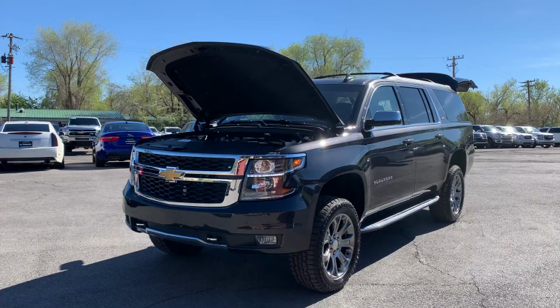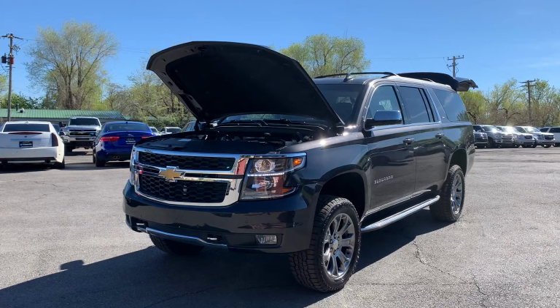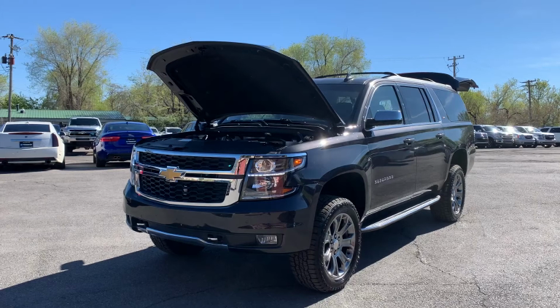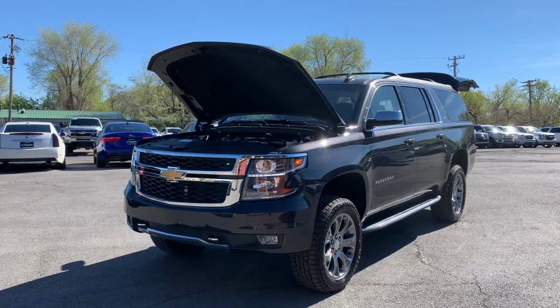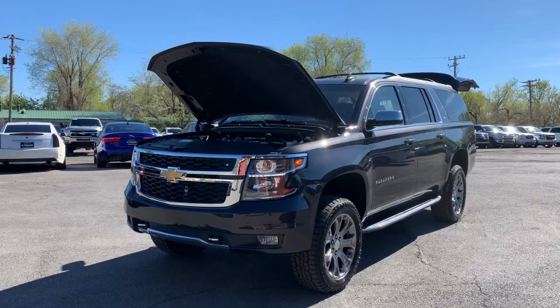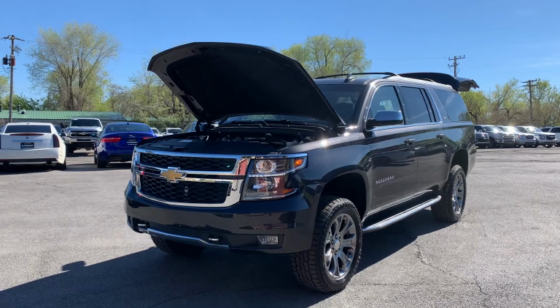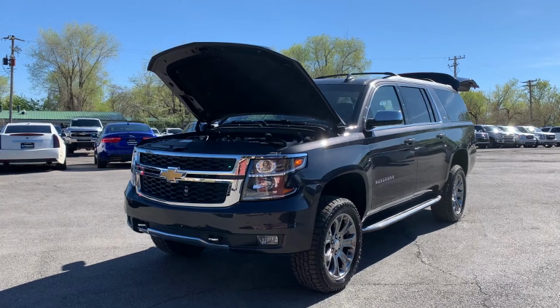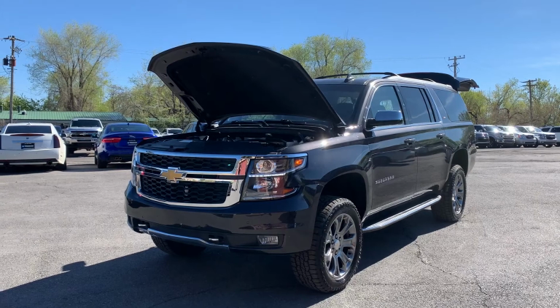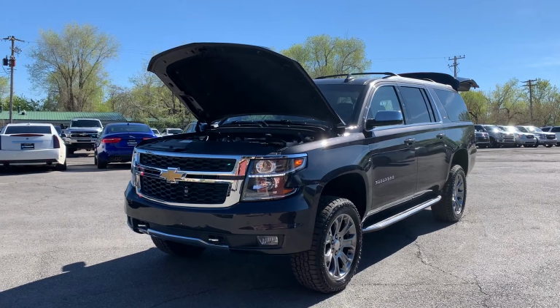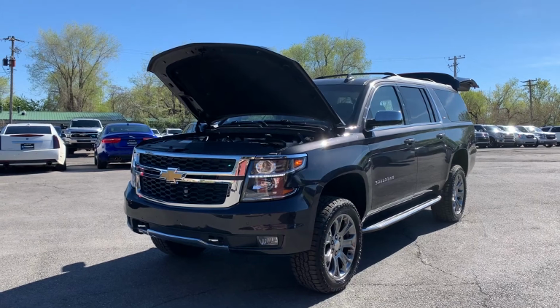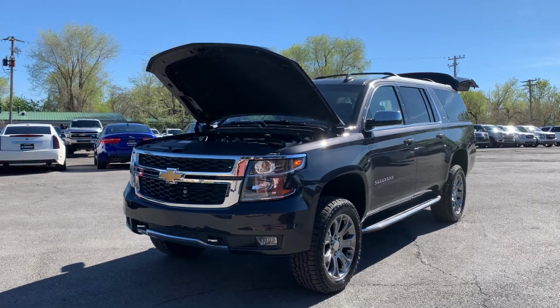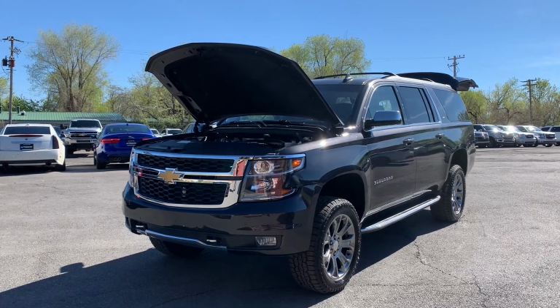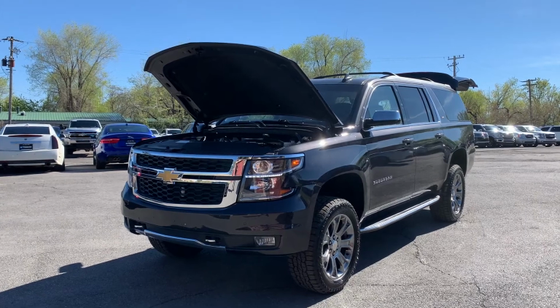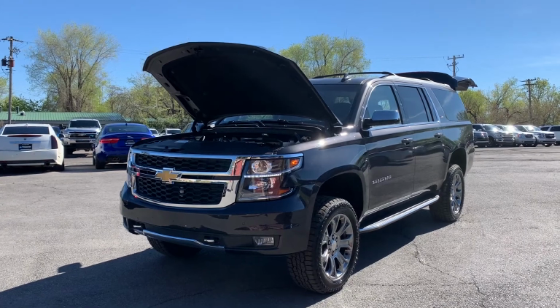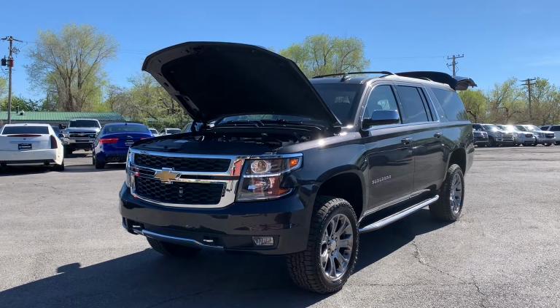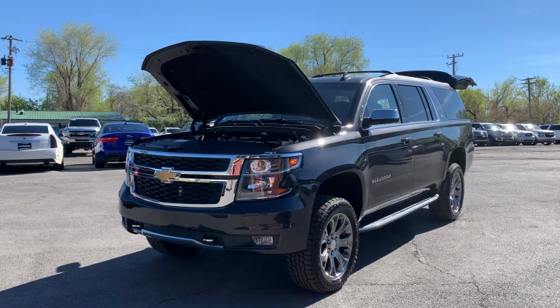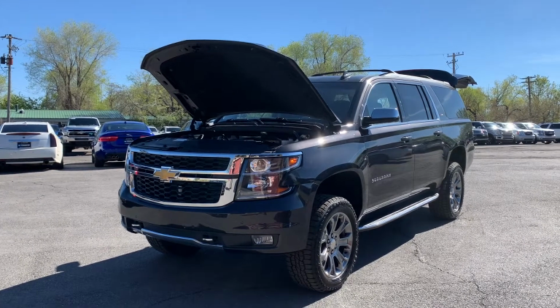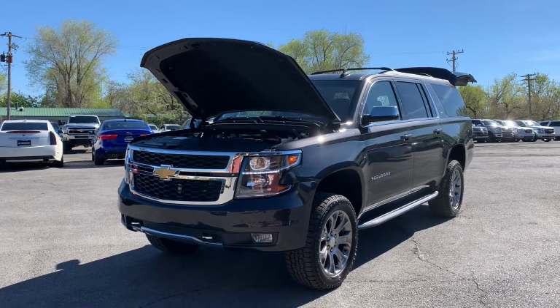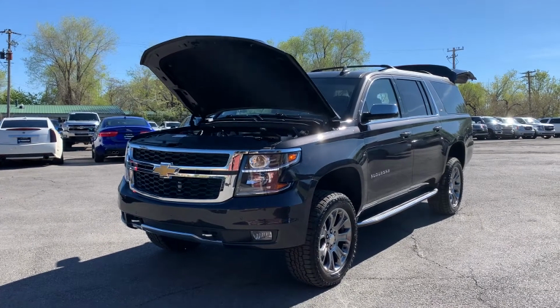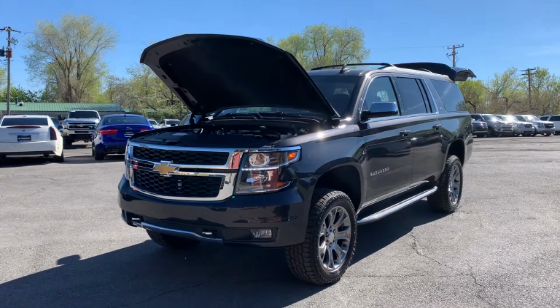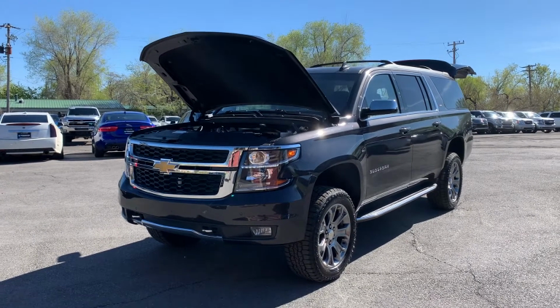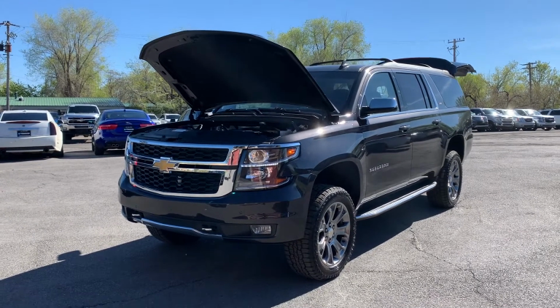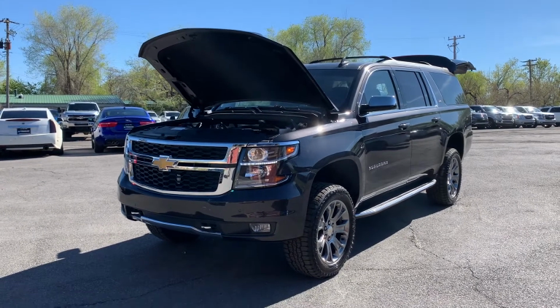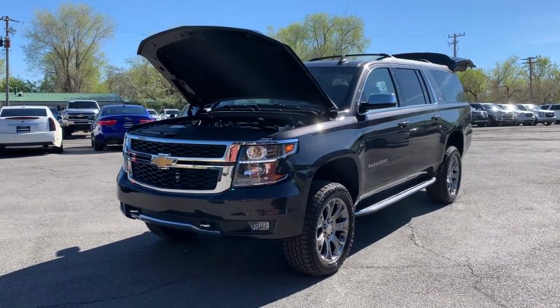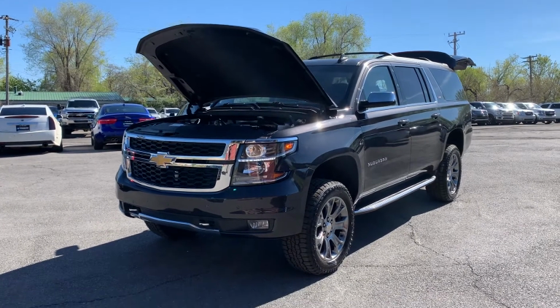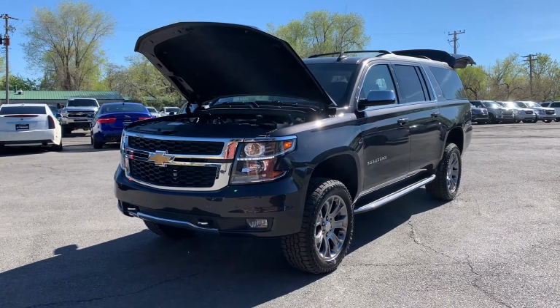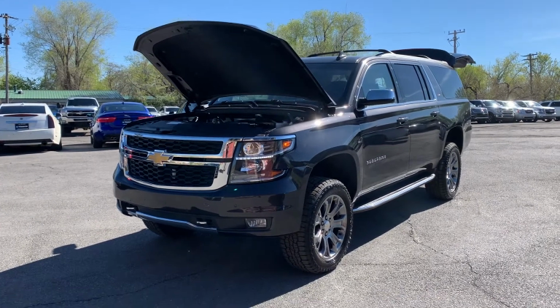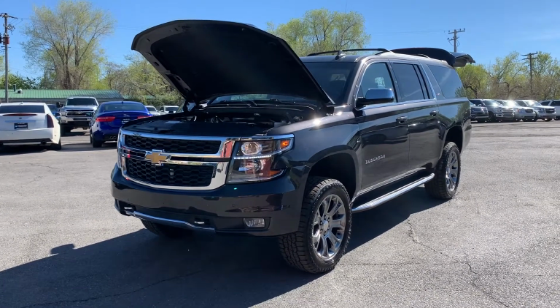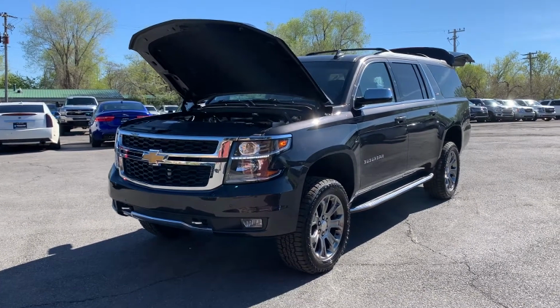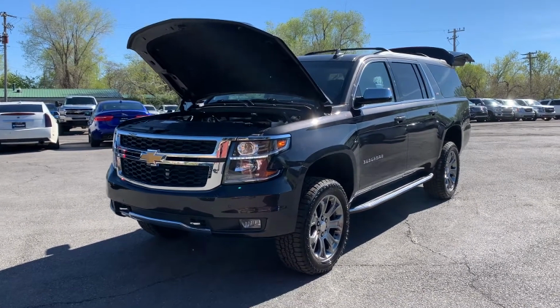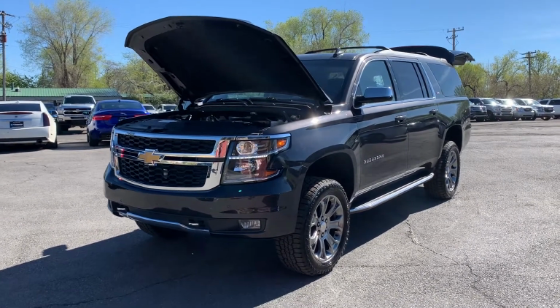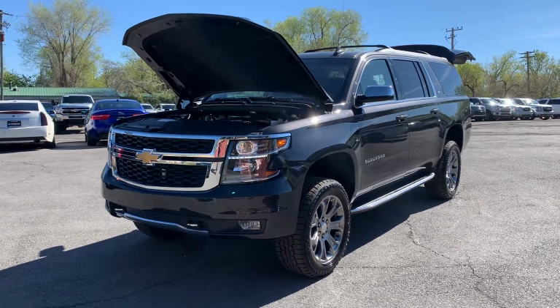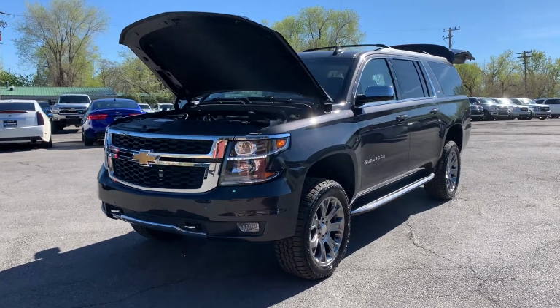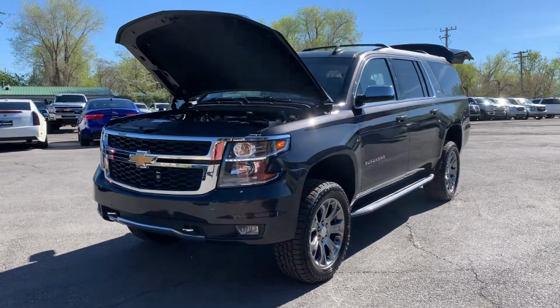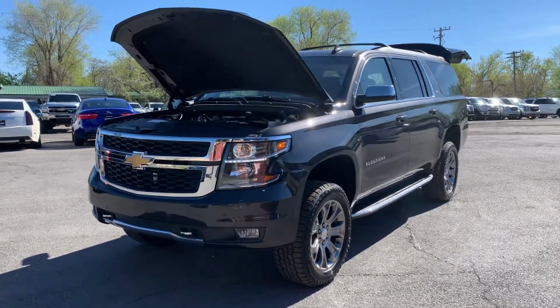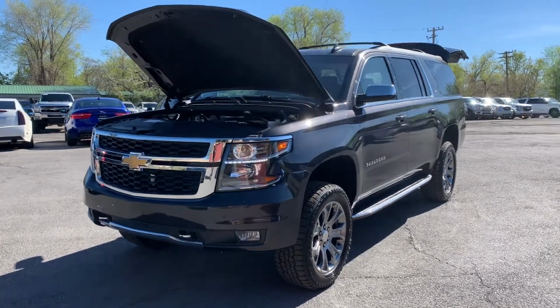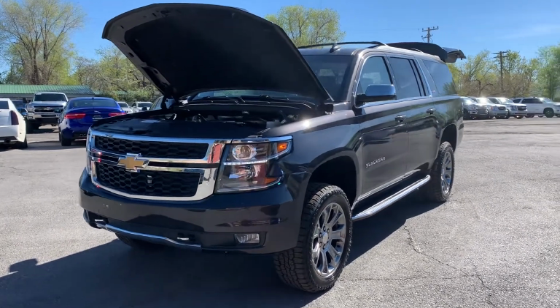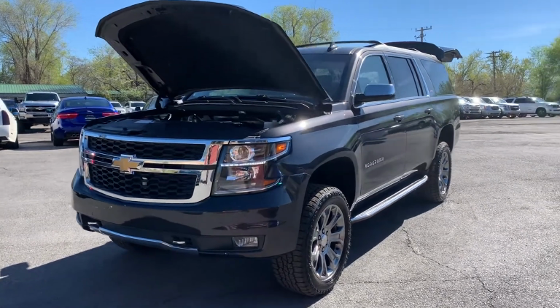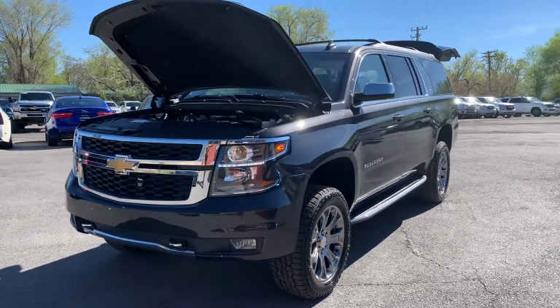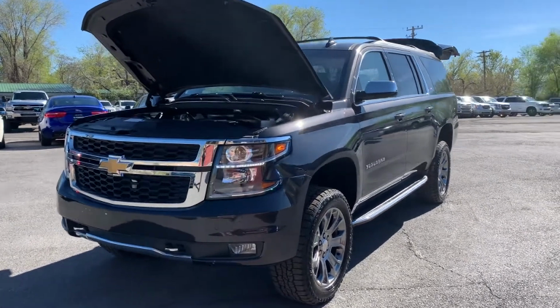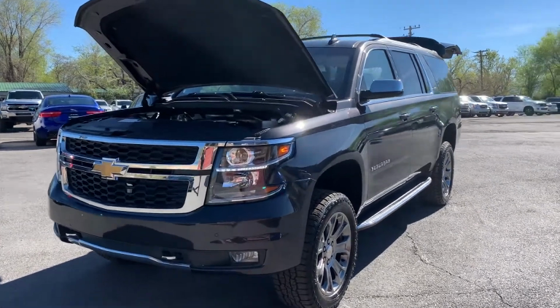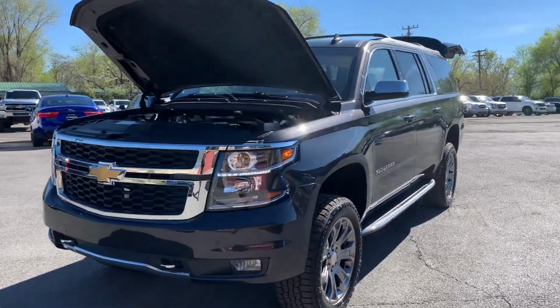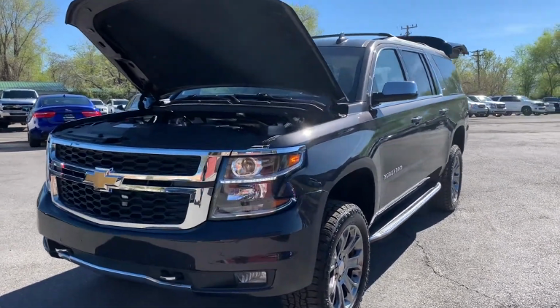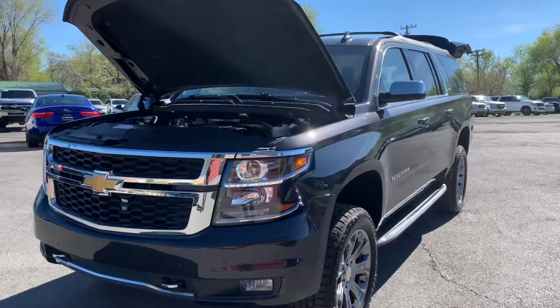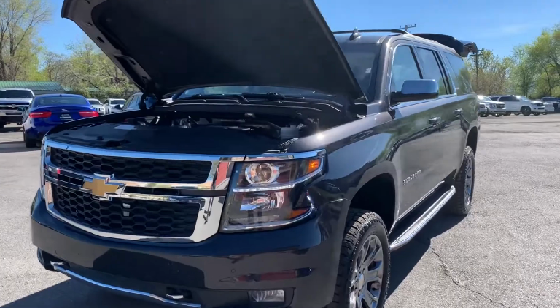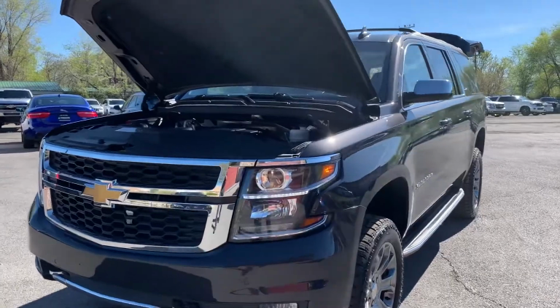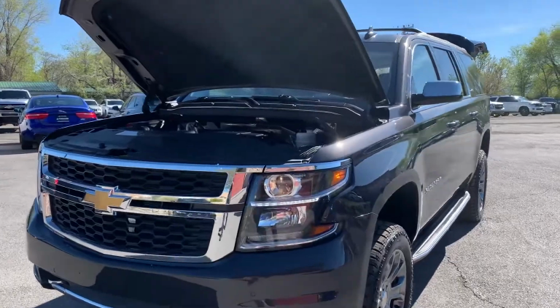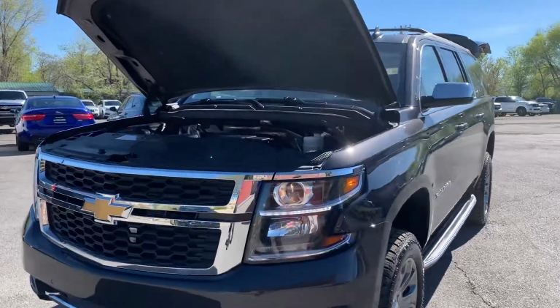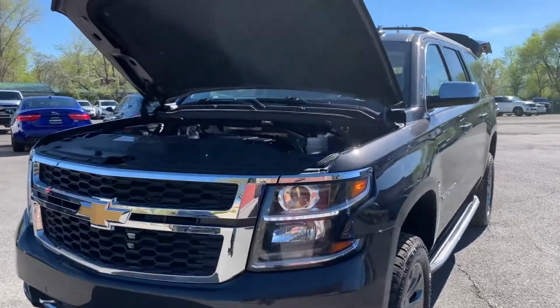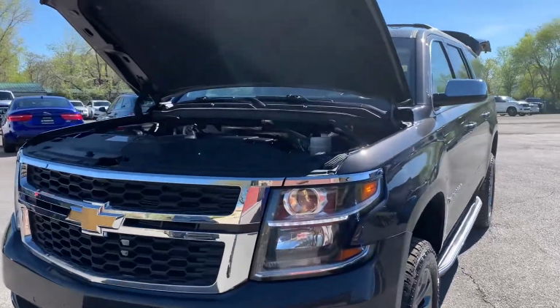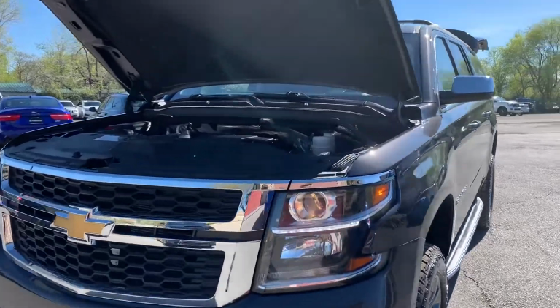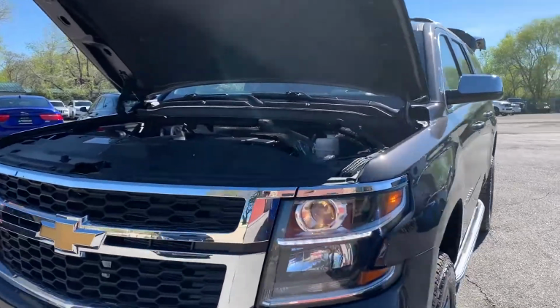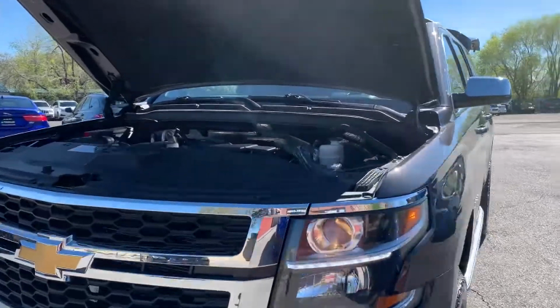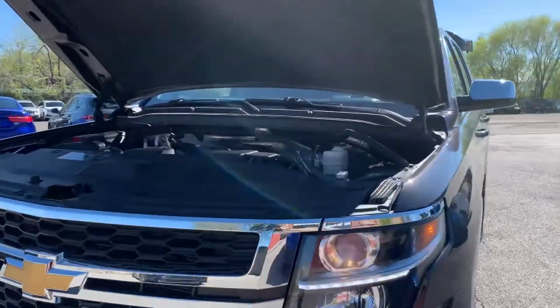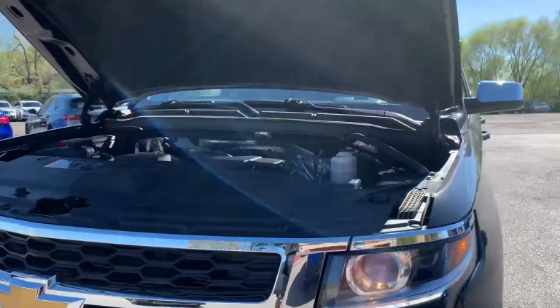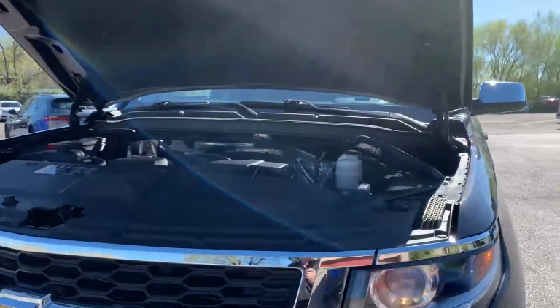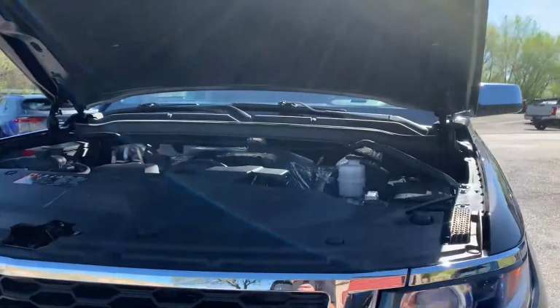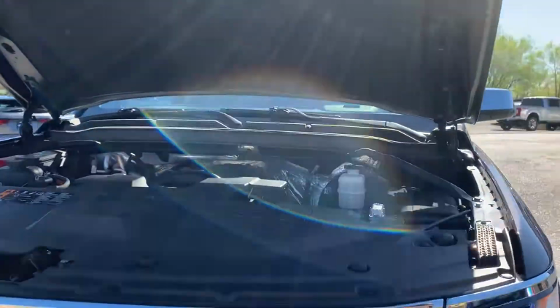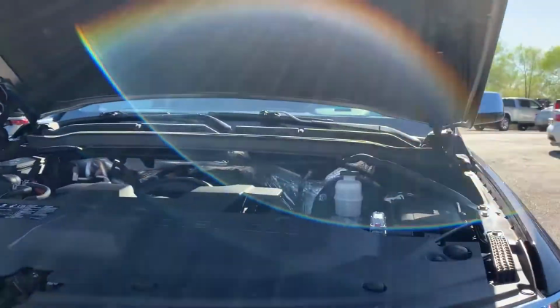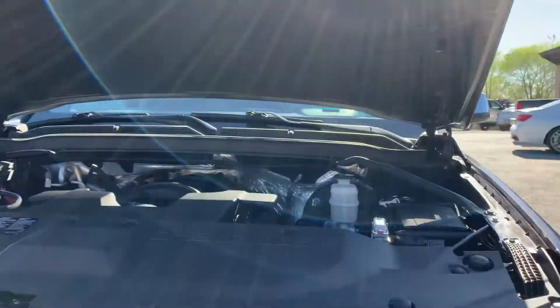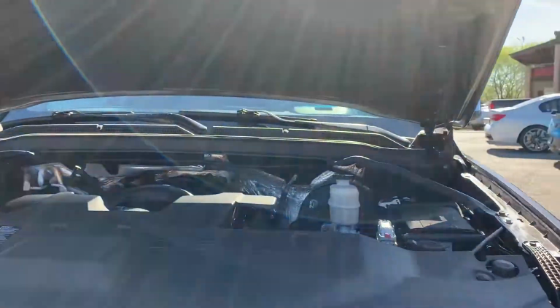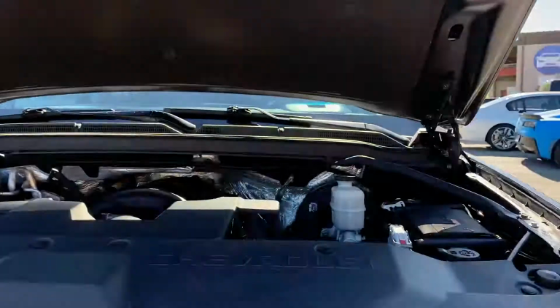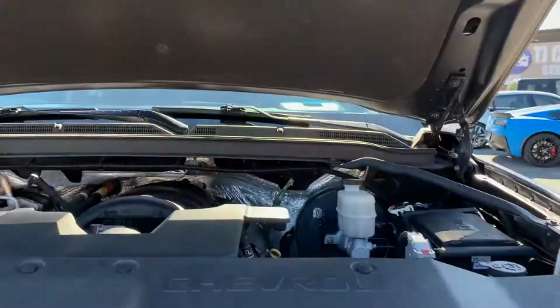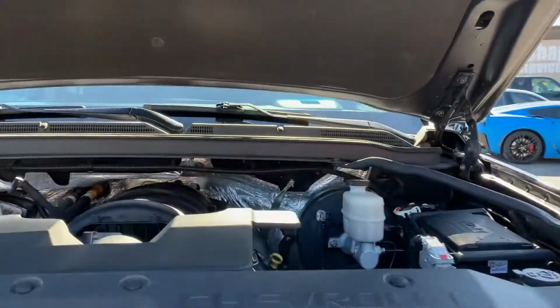Hello everyone, today we have a 2019 Chevy Suburban LT1500 4x4.